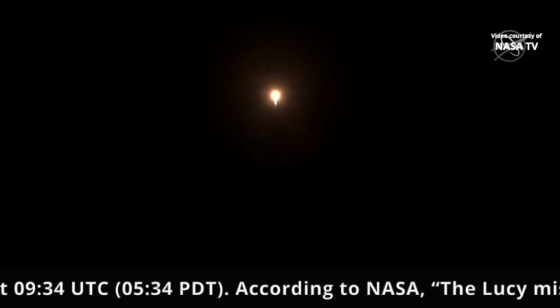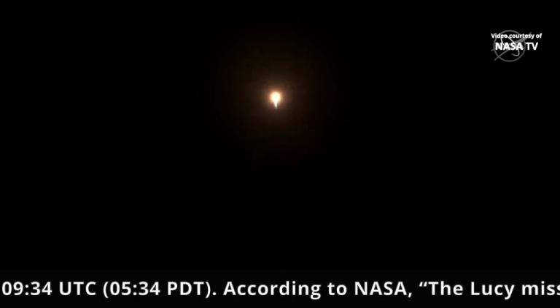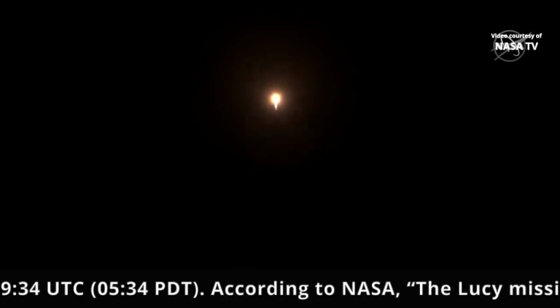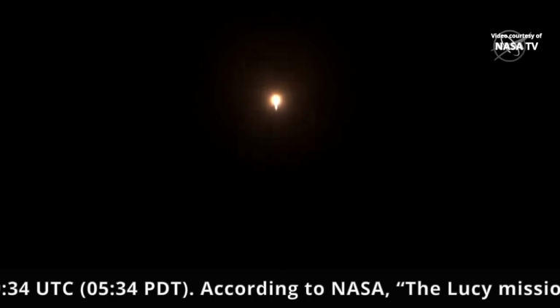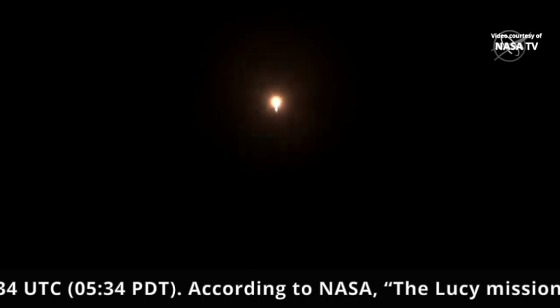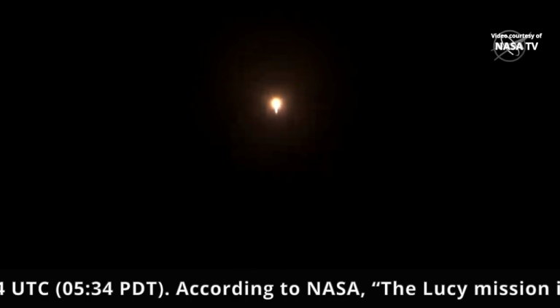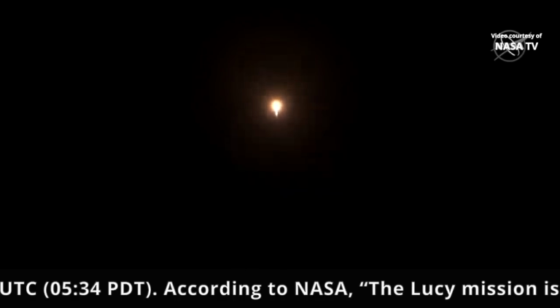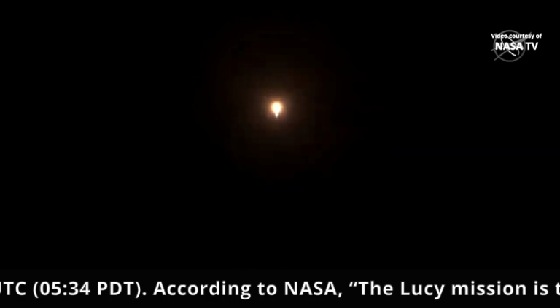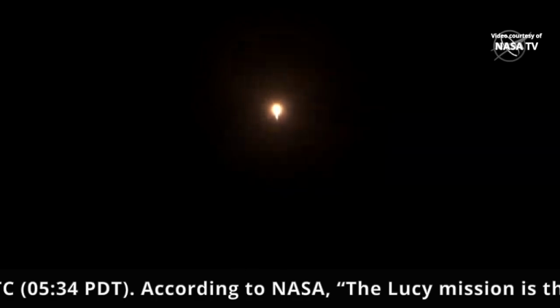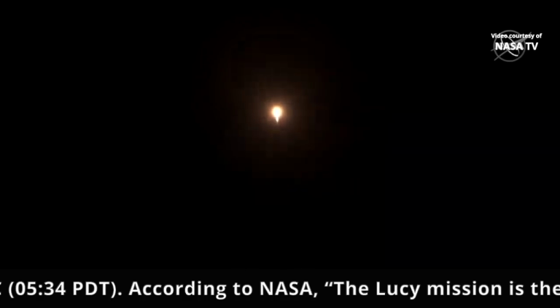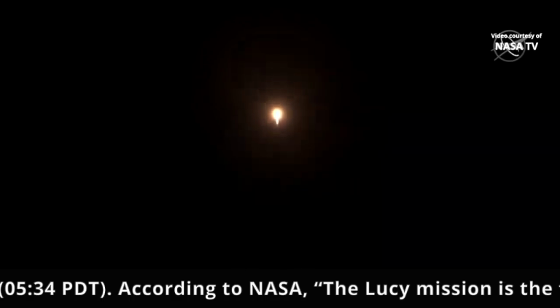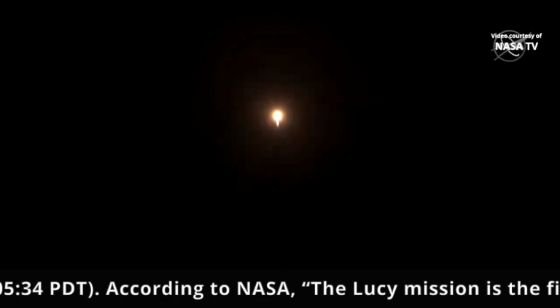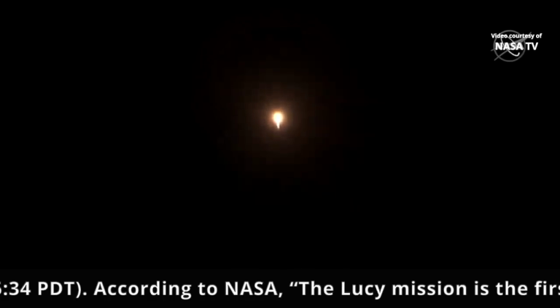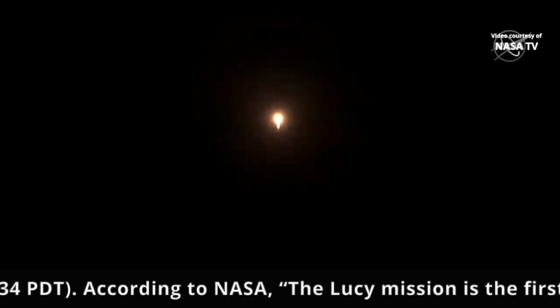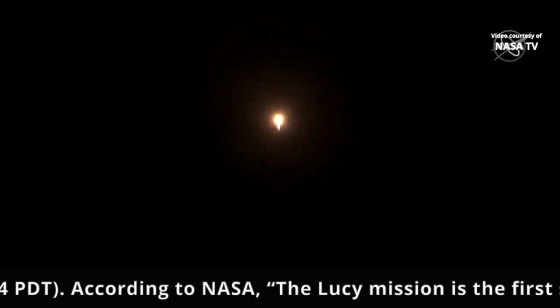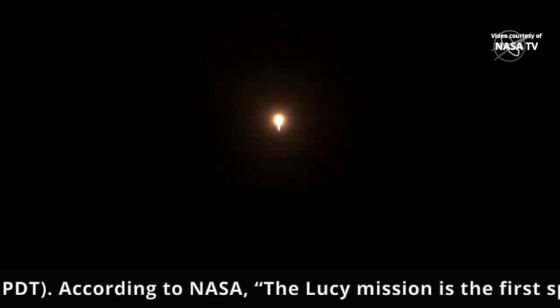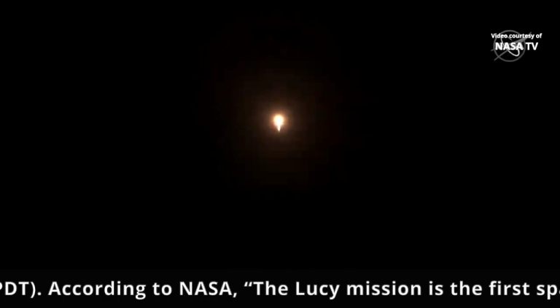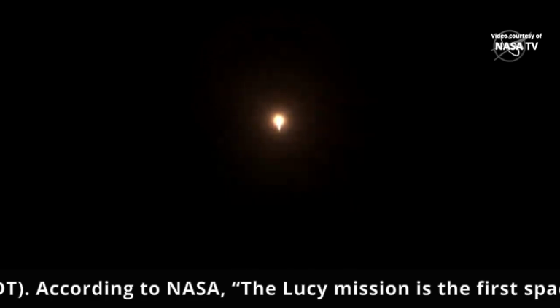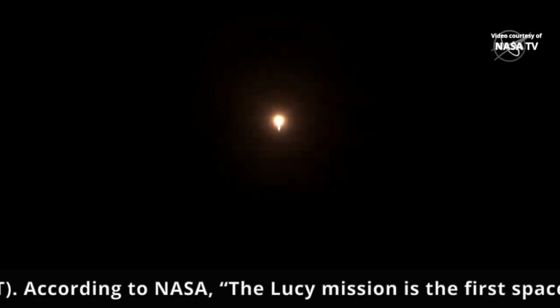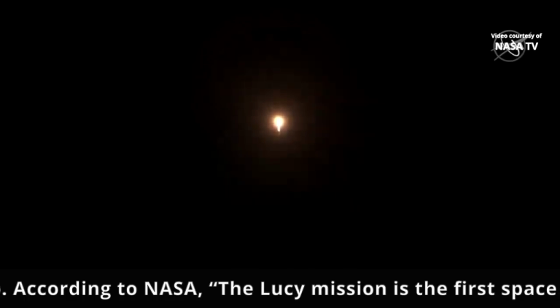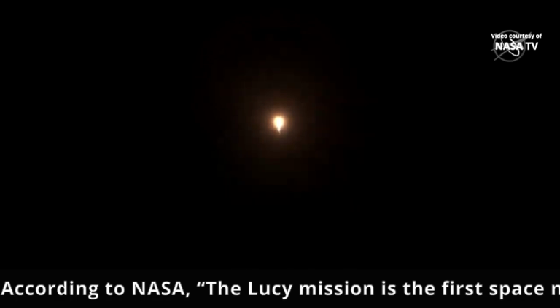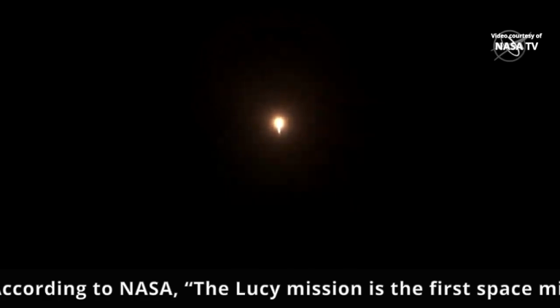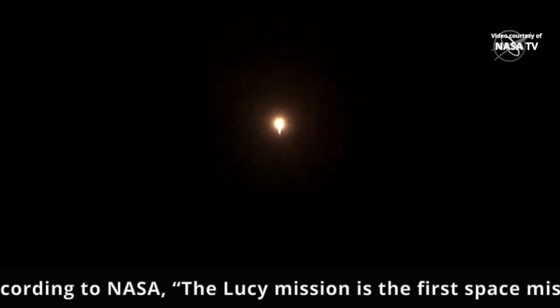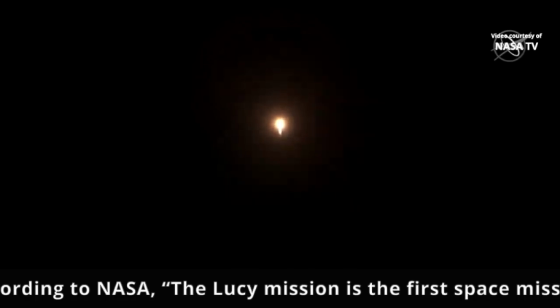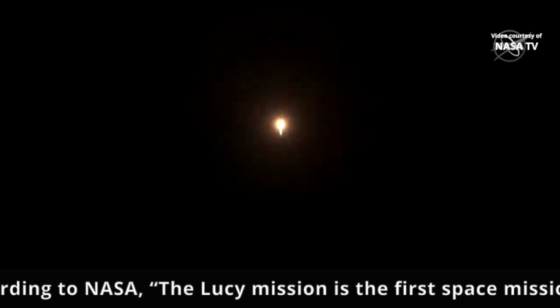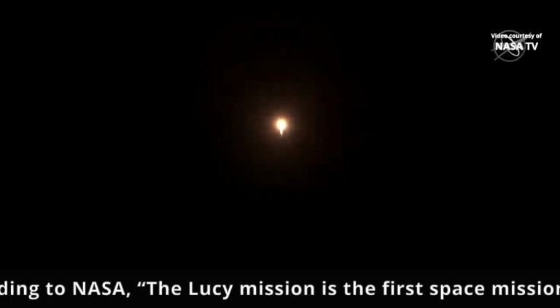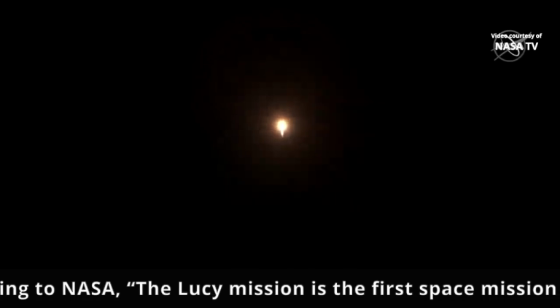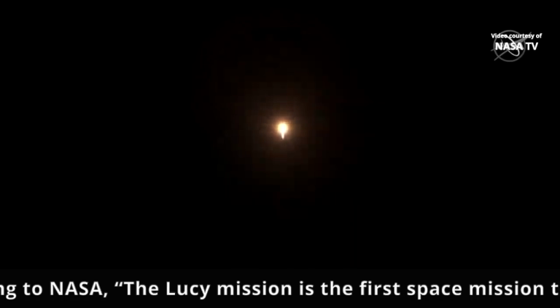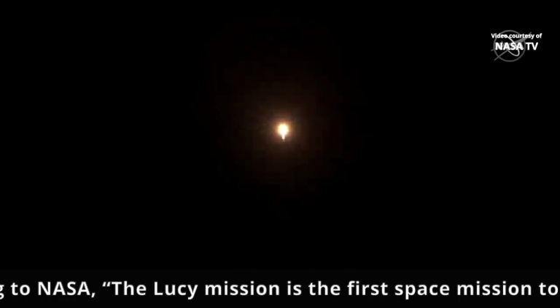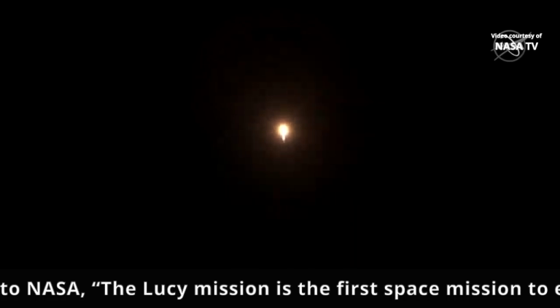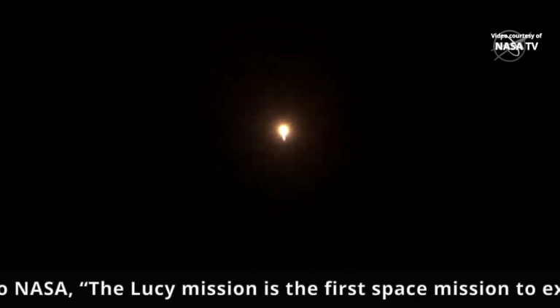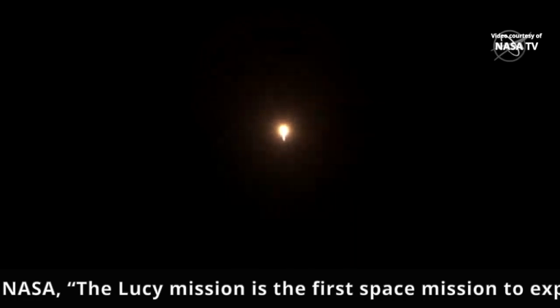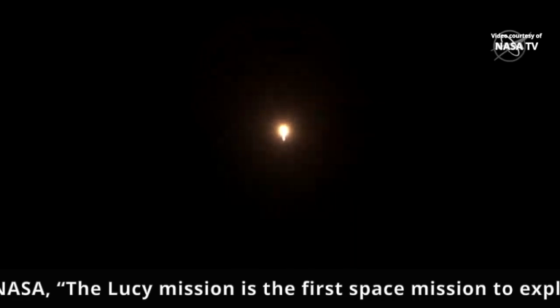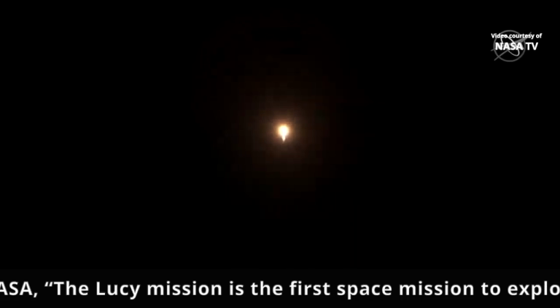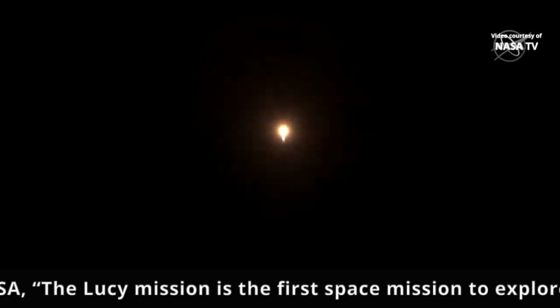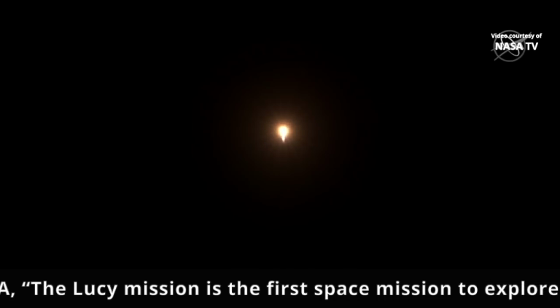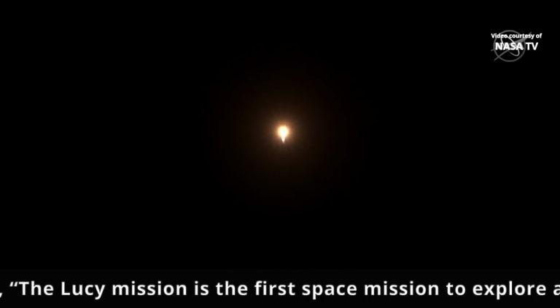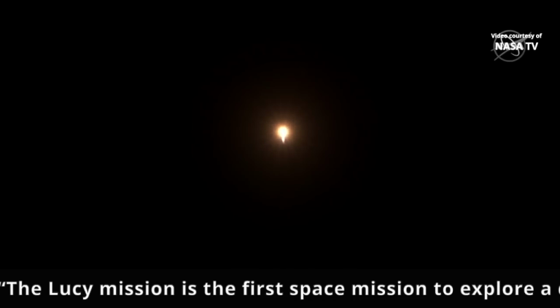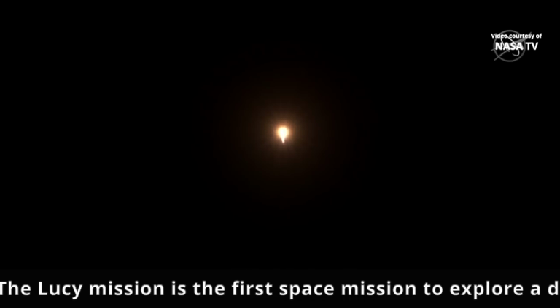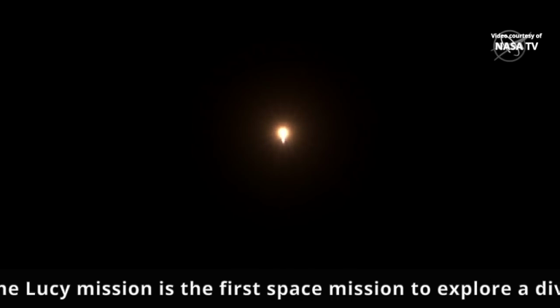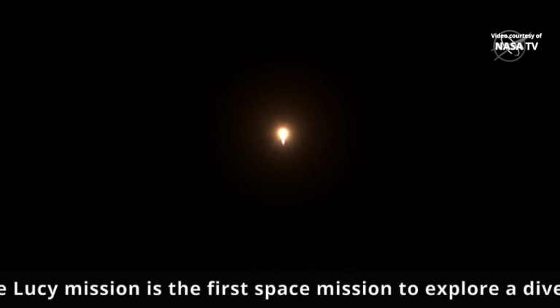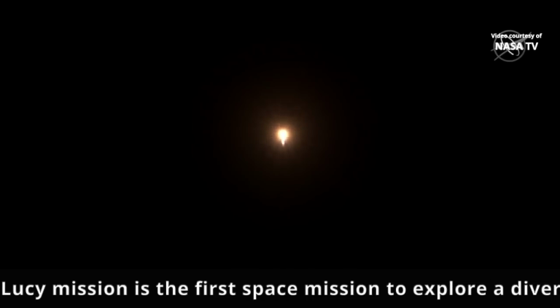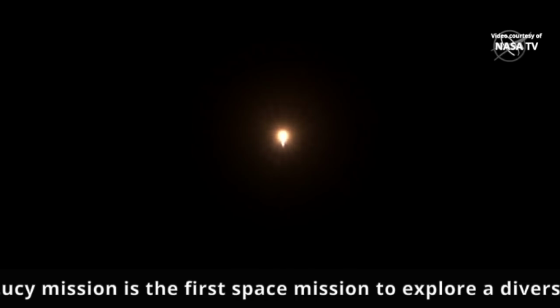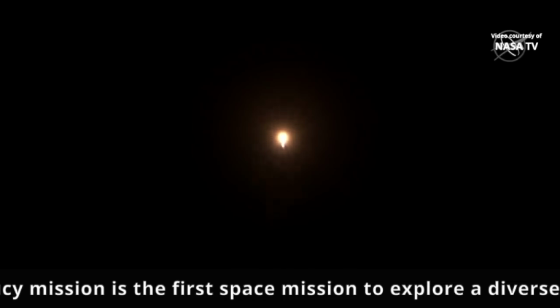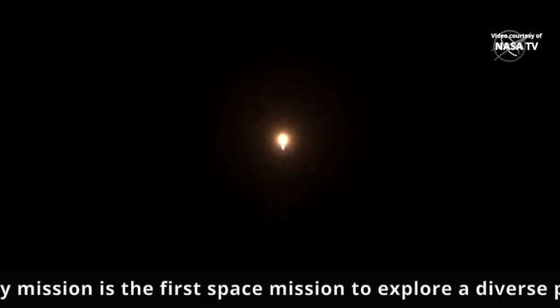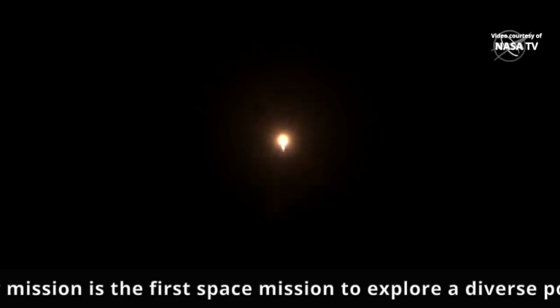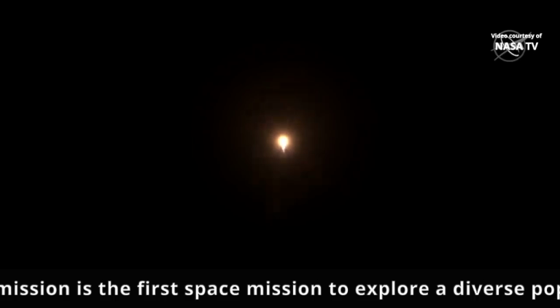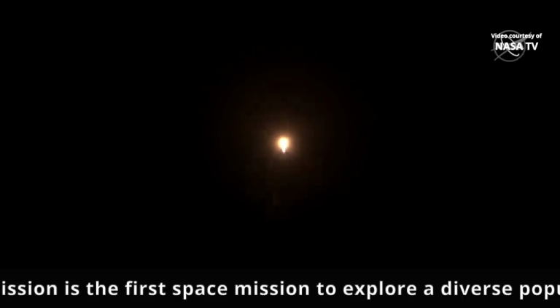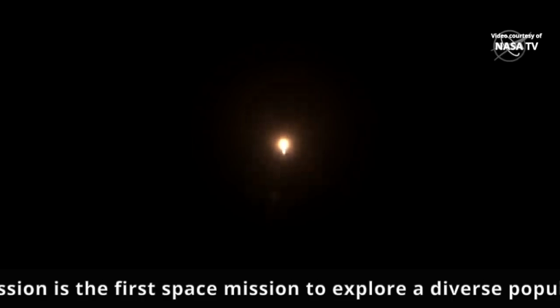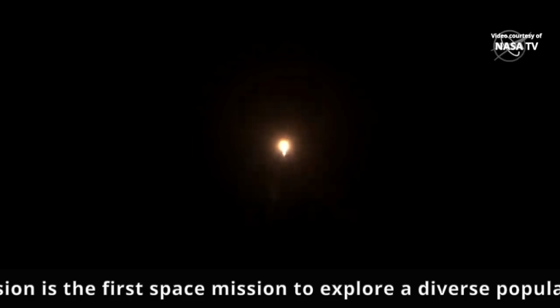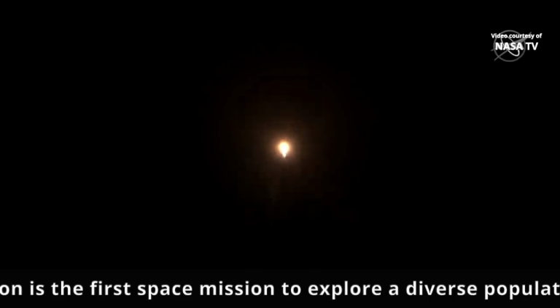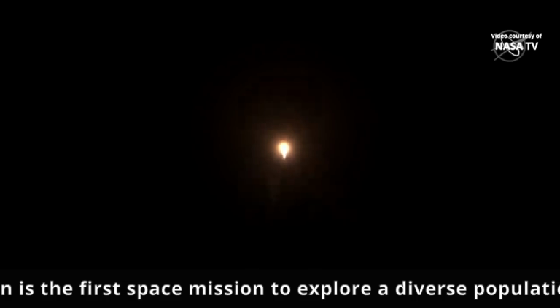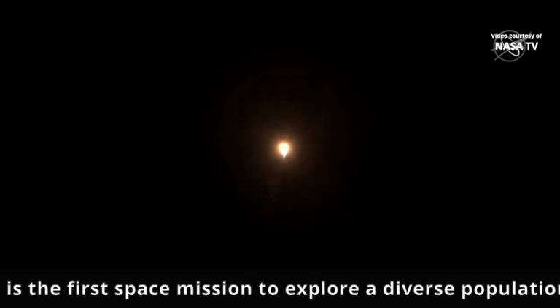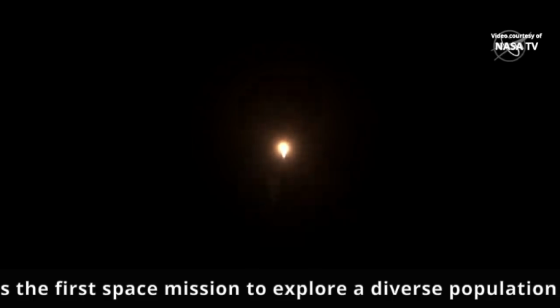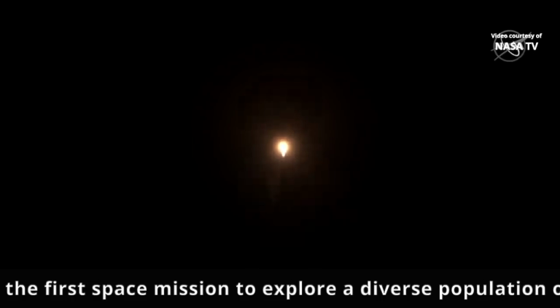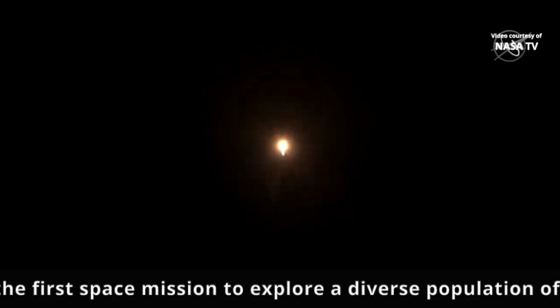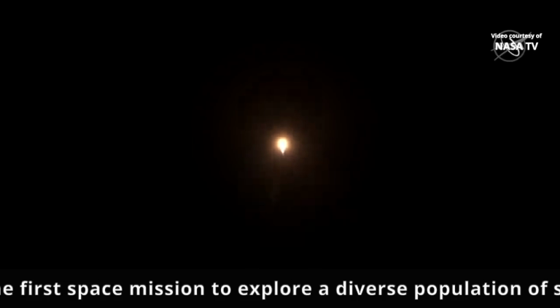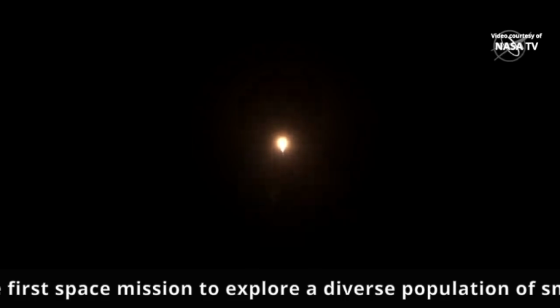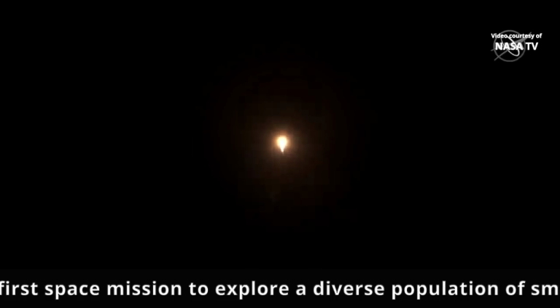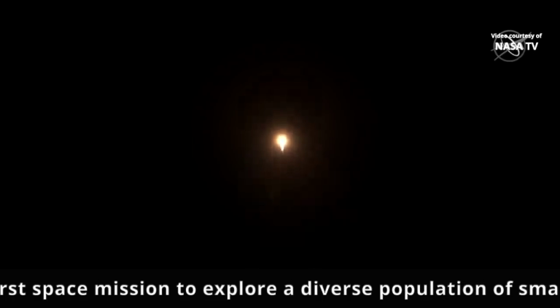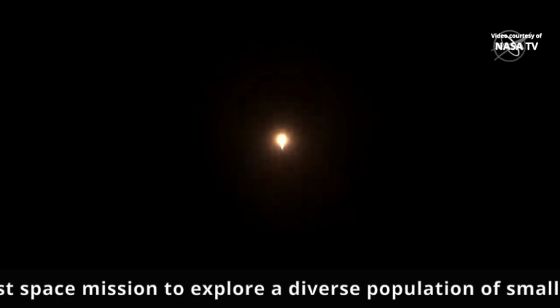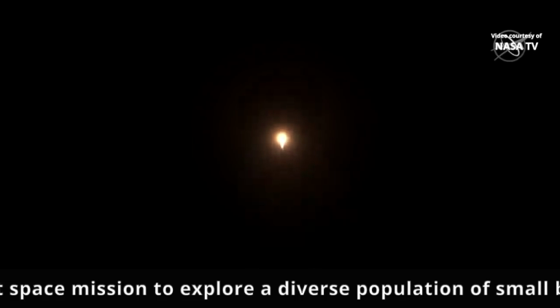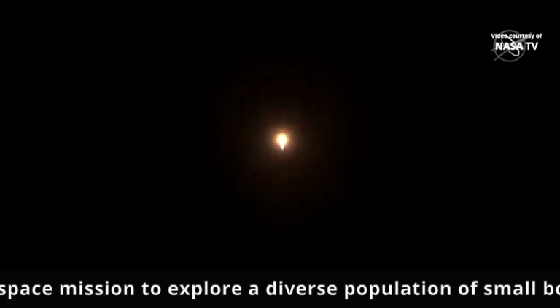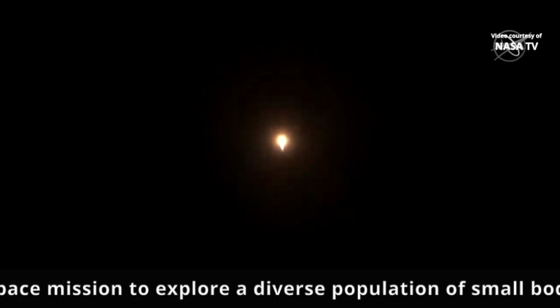Now, at T plus 70 seconds into flight, vehicle is 4 miles in altitude, 0.2 miles downrange distance, traveling at 1,200 miles per hour.